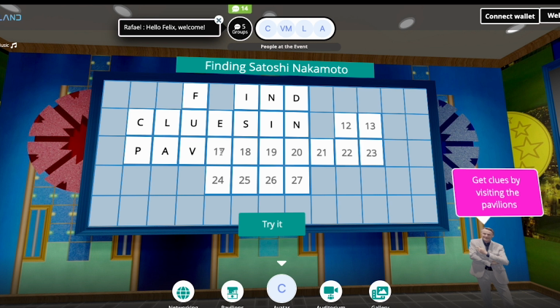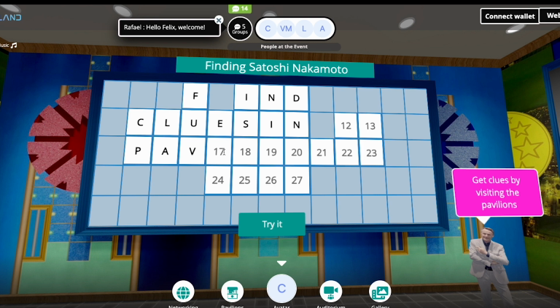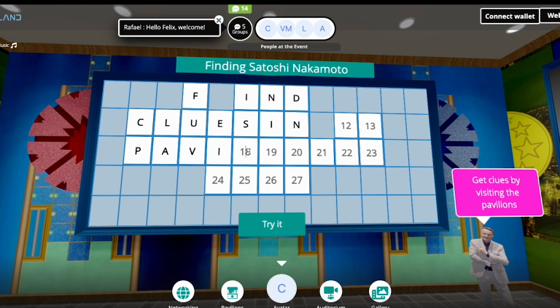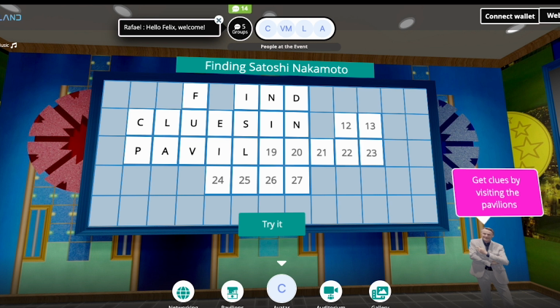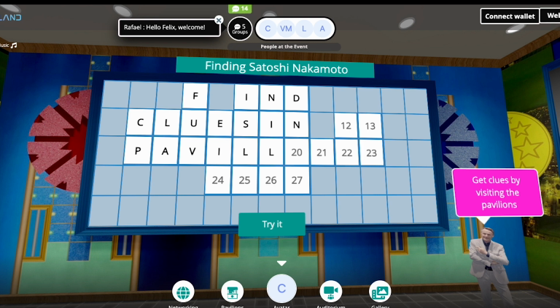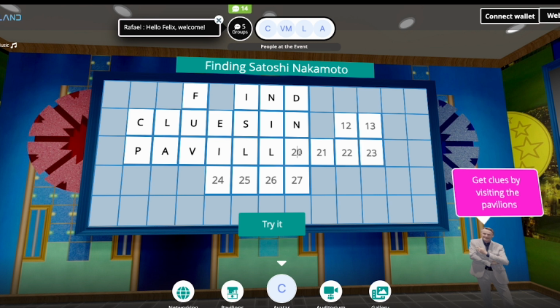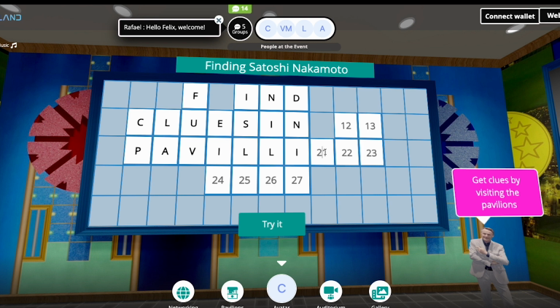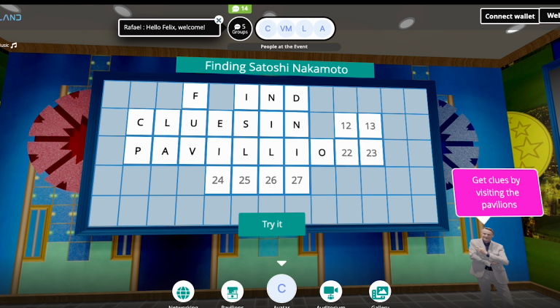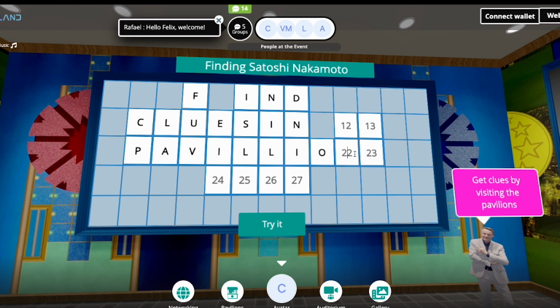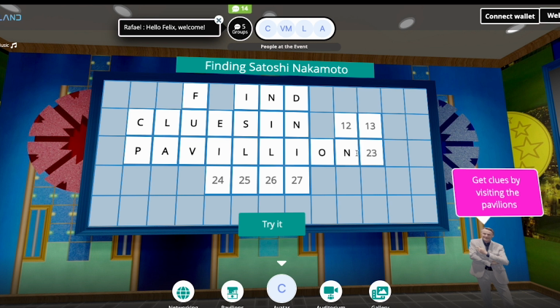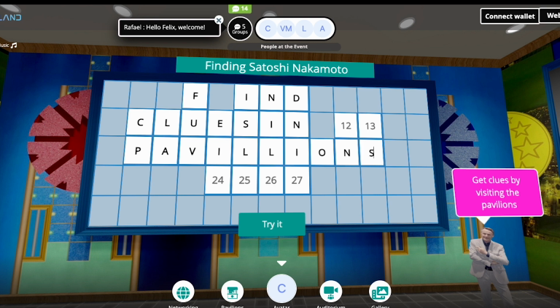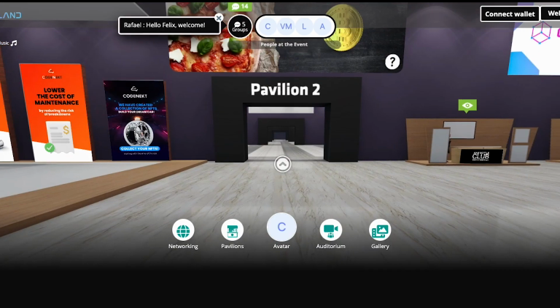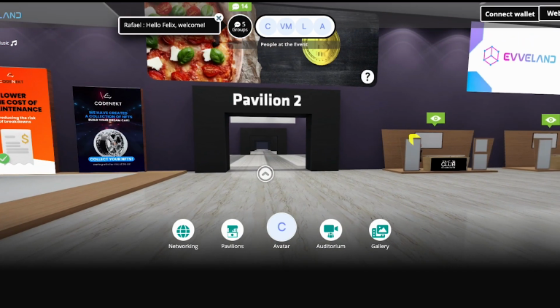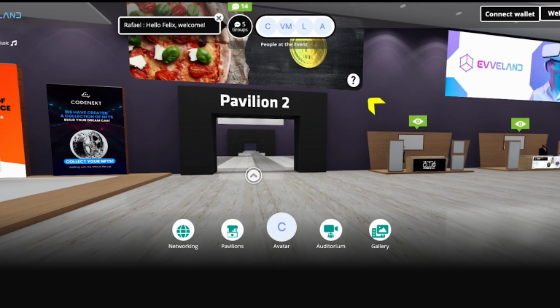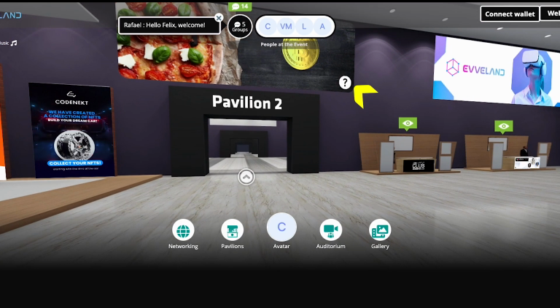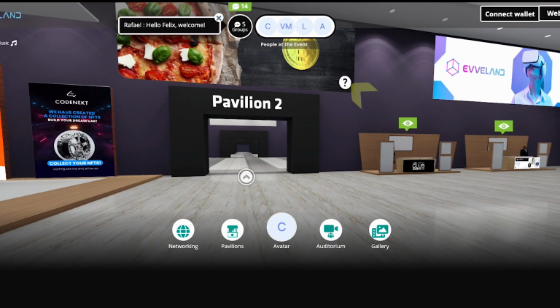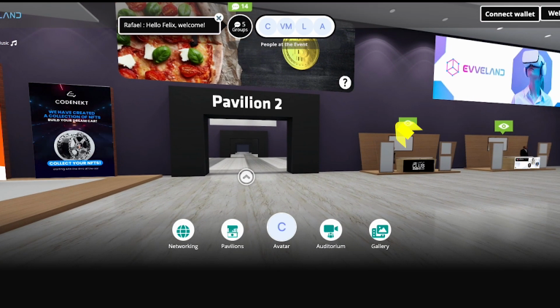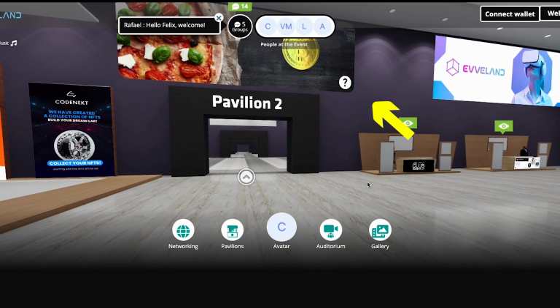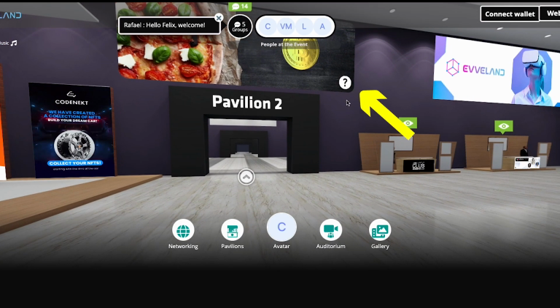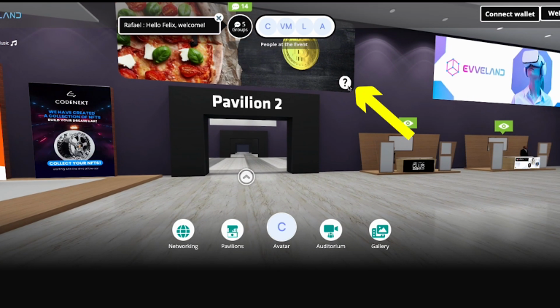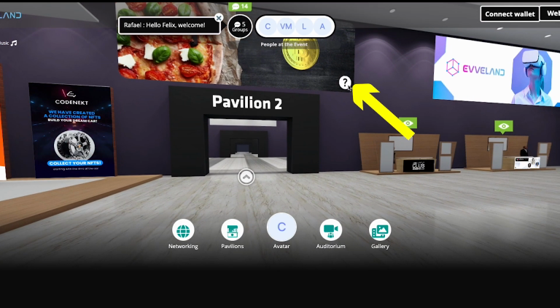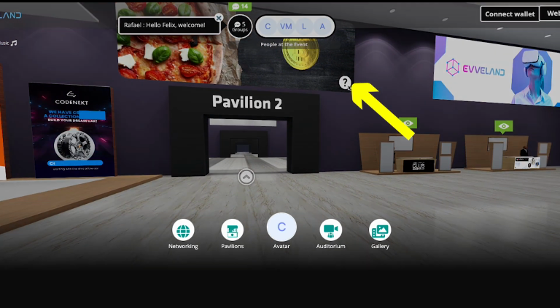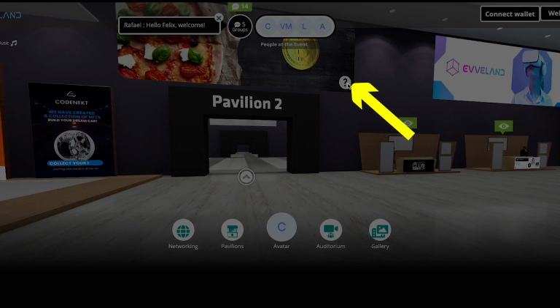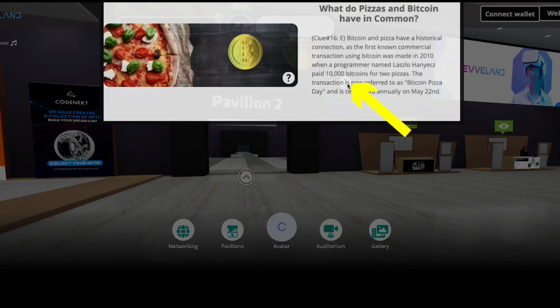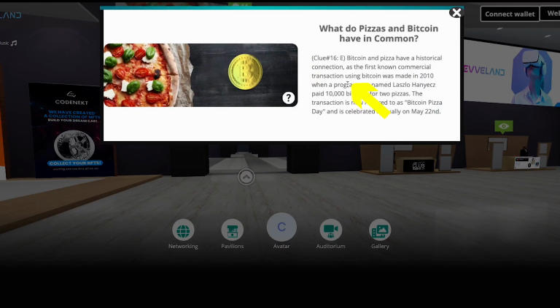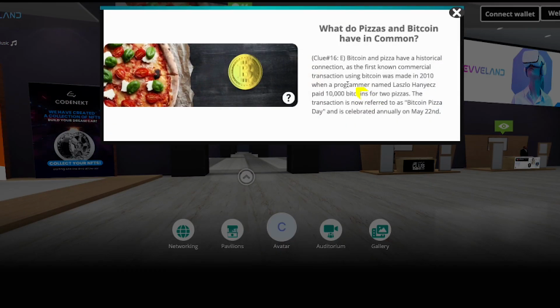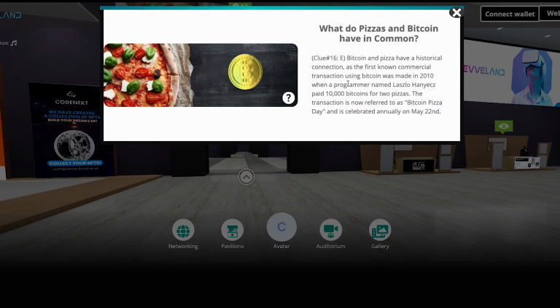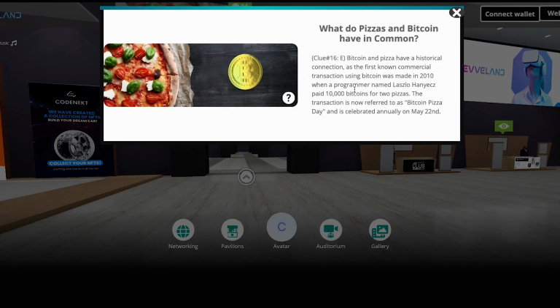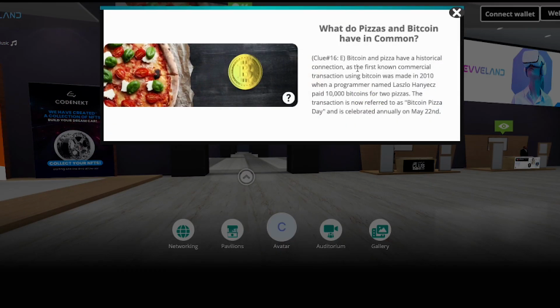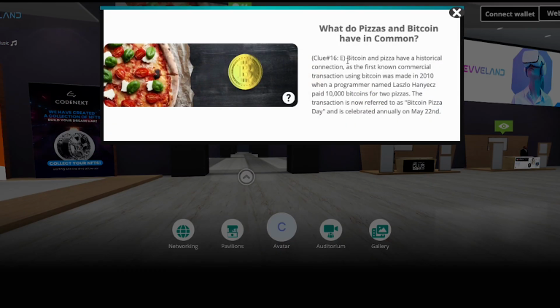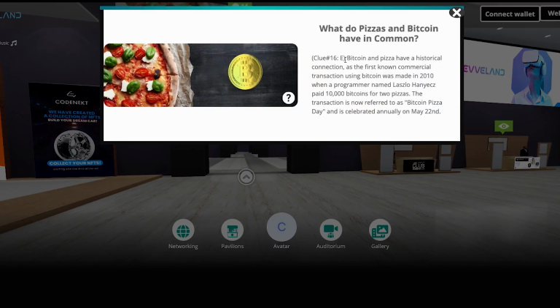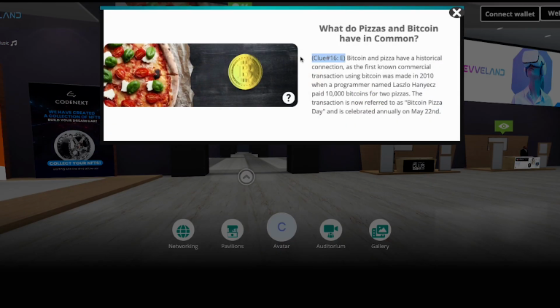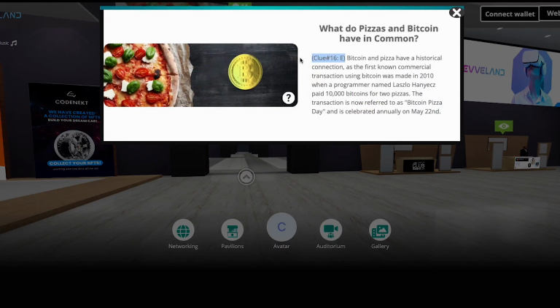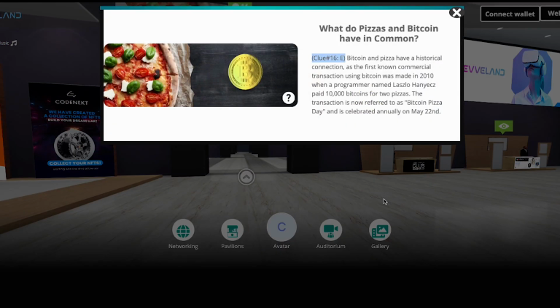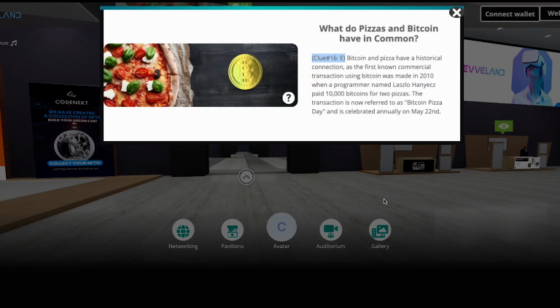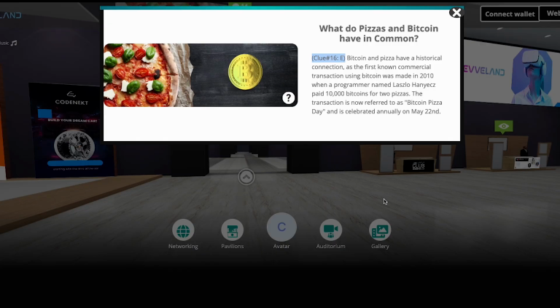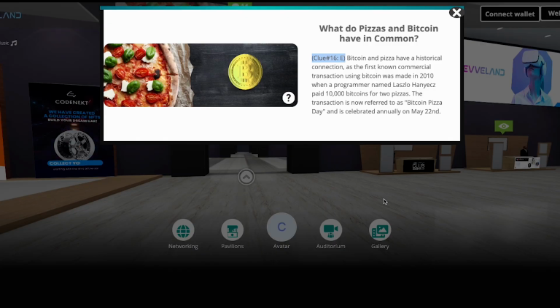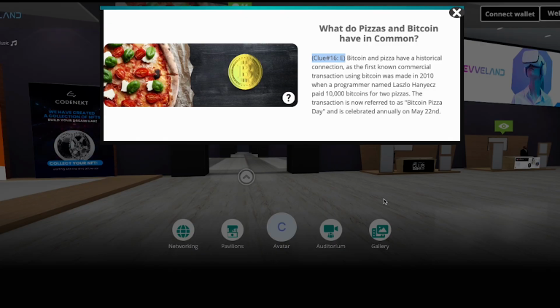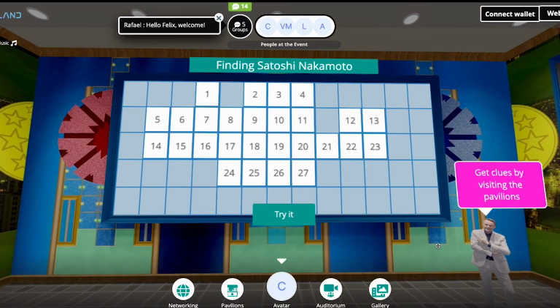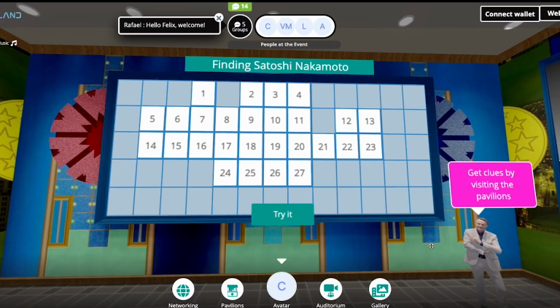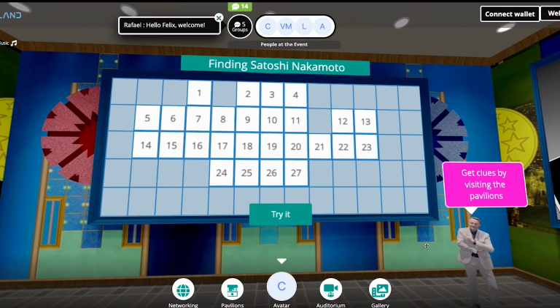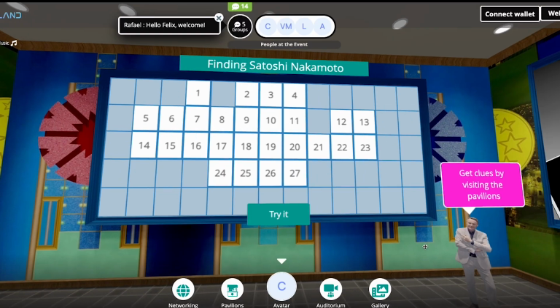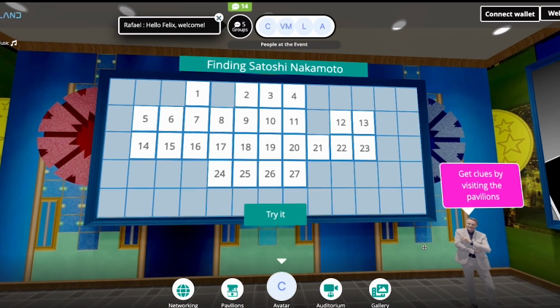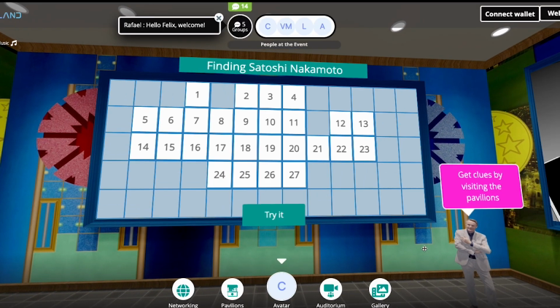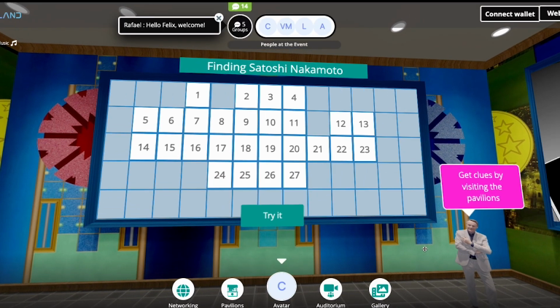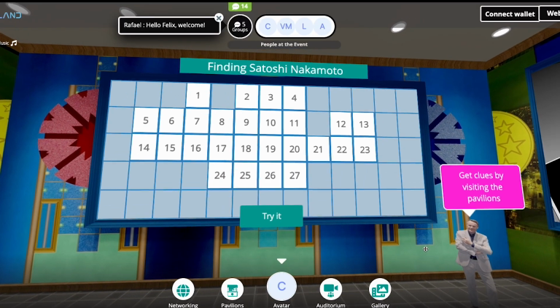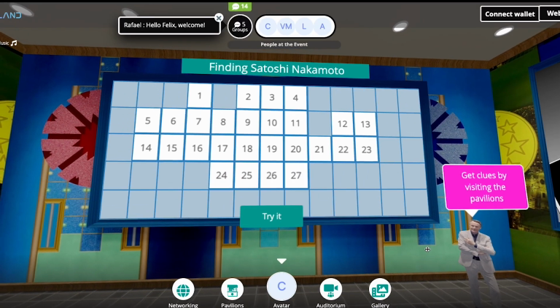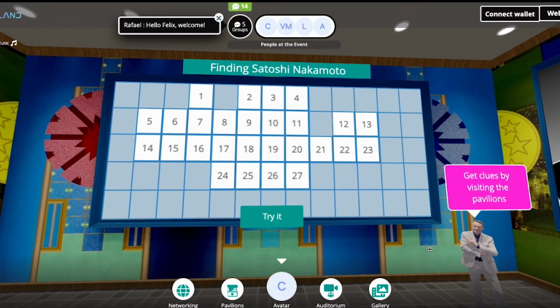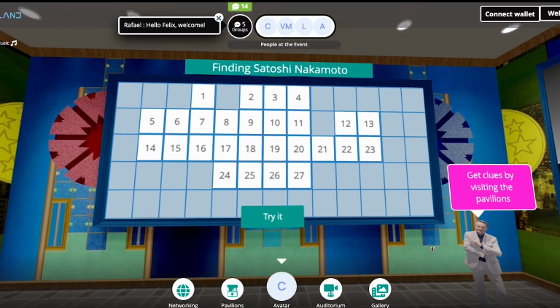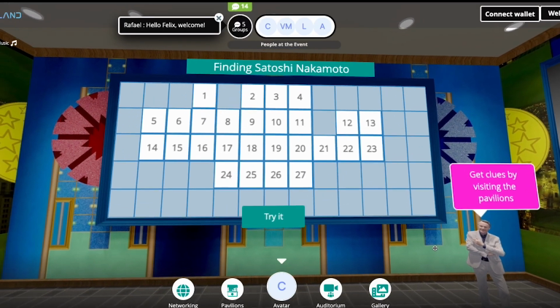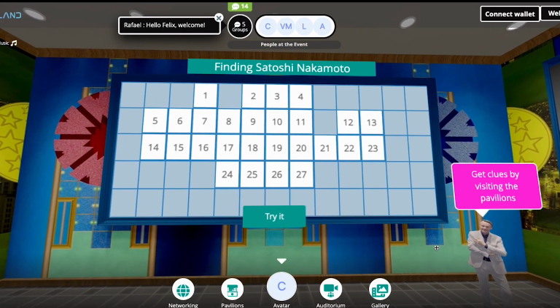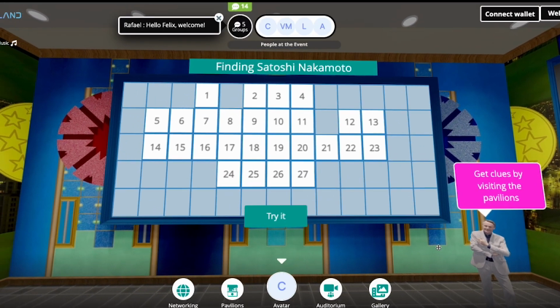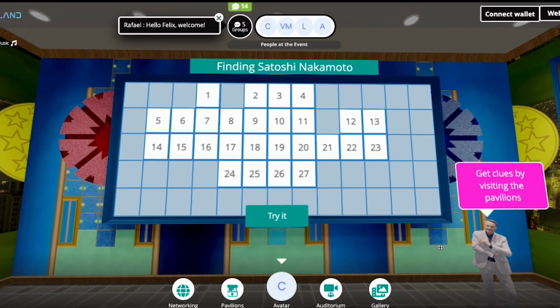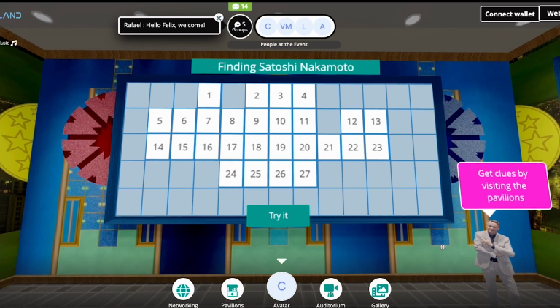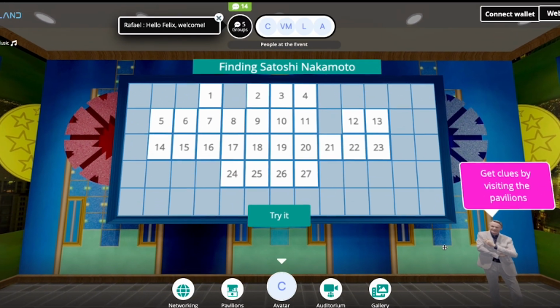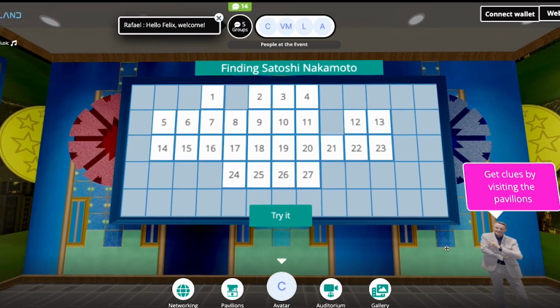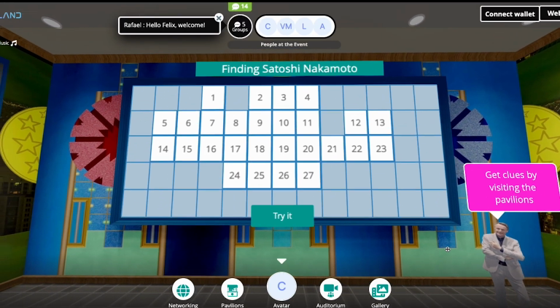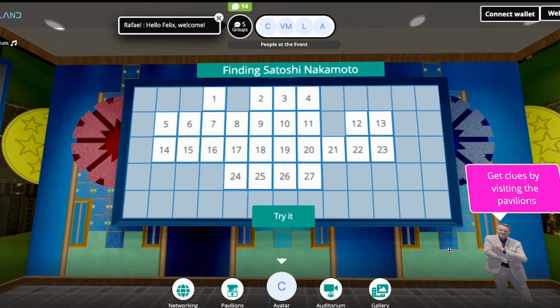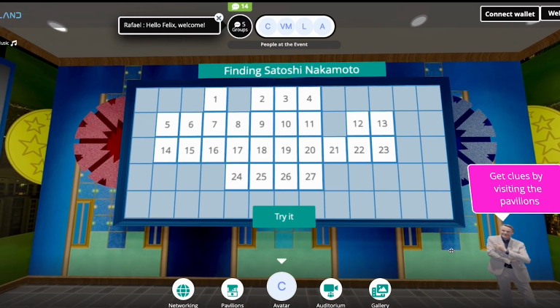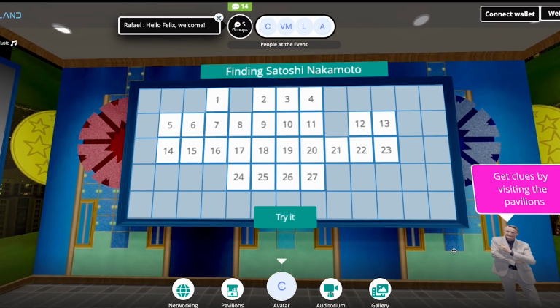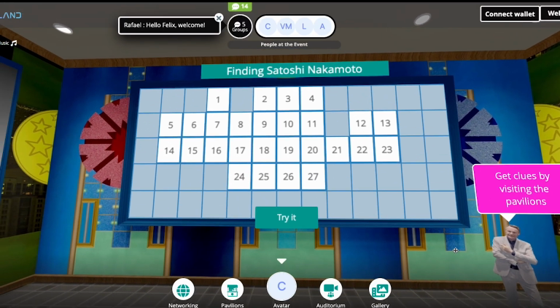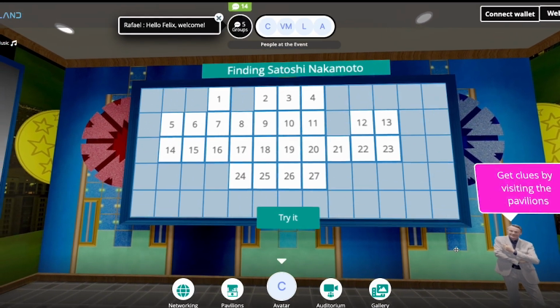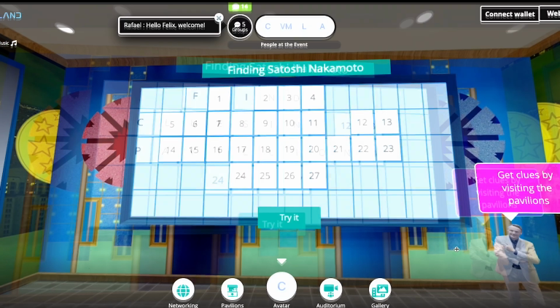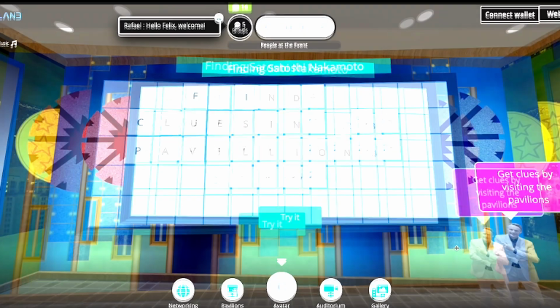Click on the pavilions arrow, search up and around for the banners to find the hidden clues. When you have the clues, transfer them to the panel of numbers.